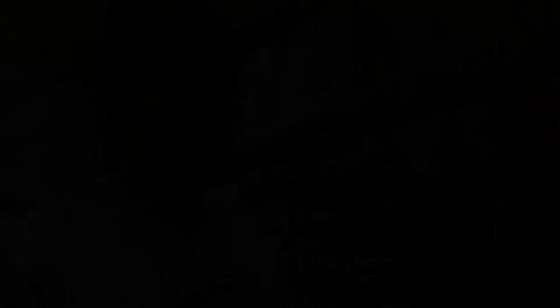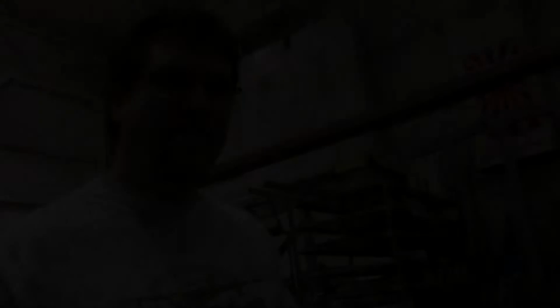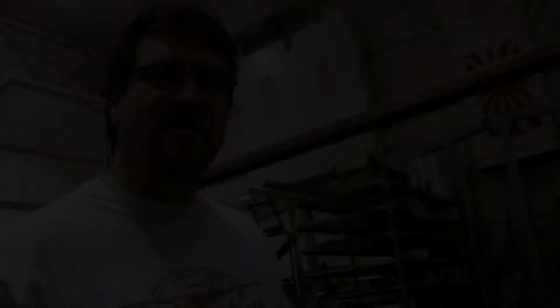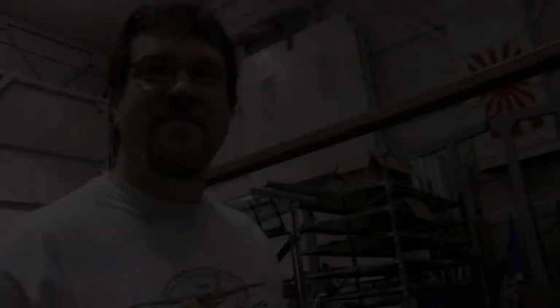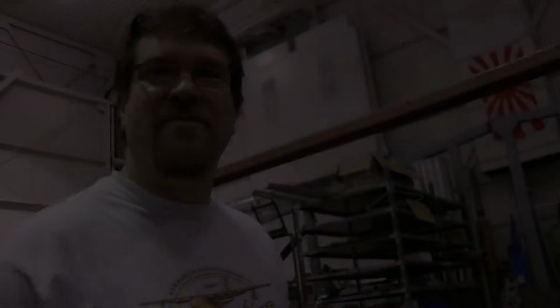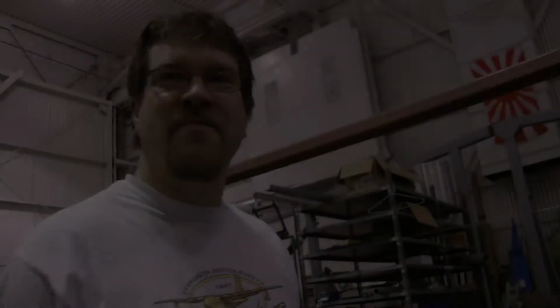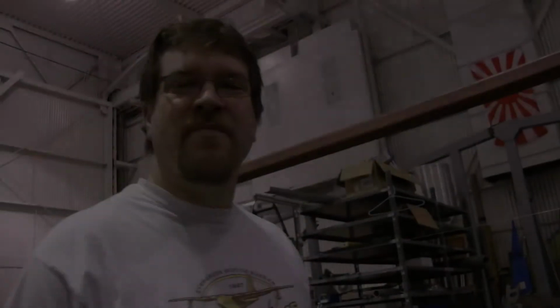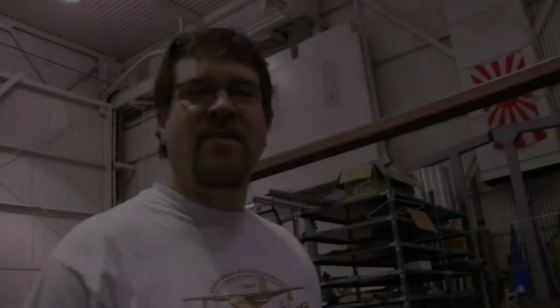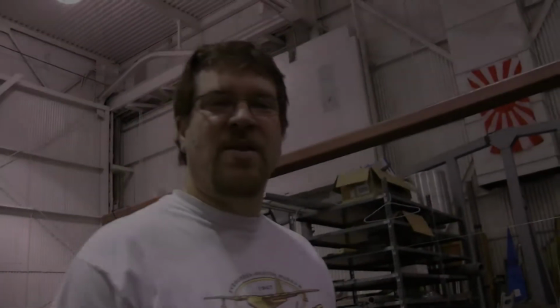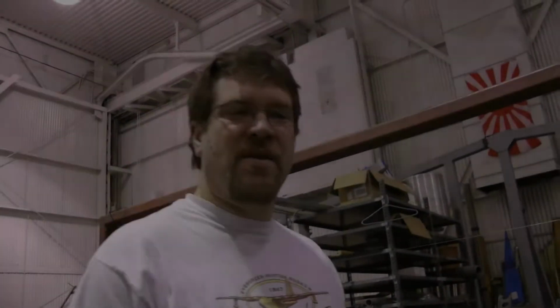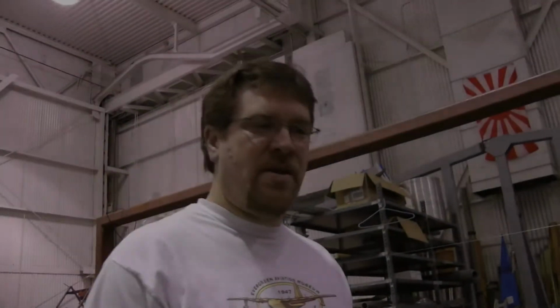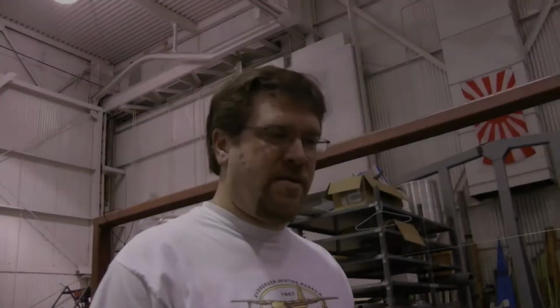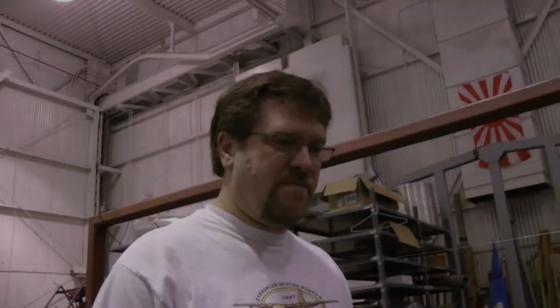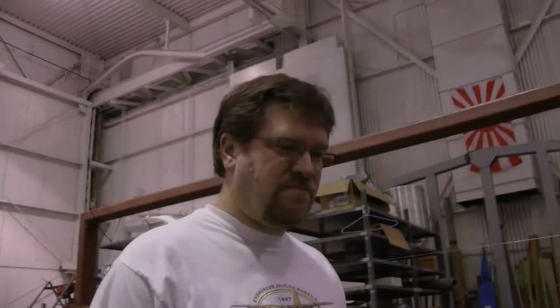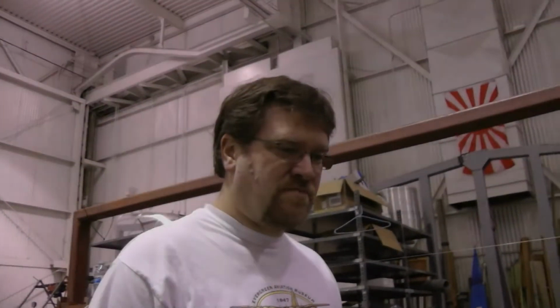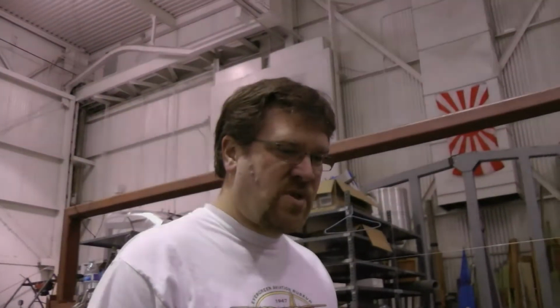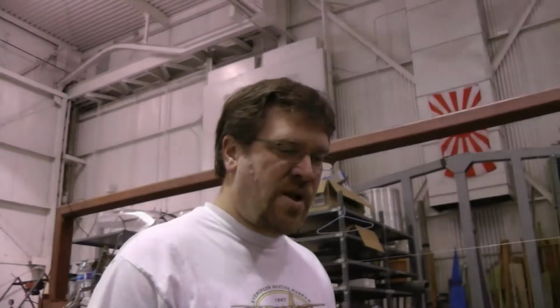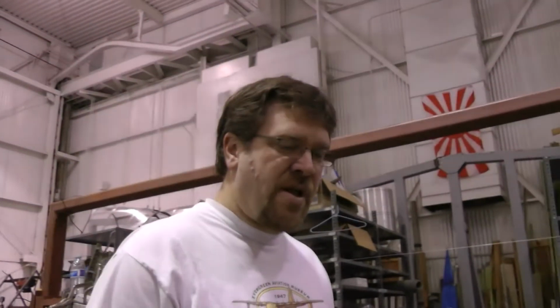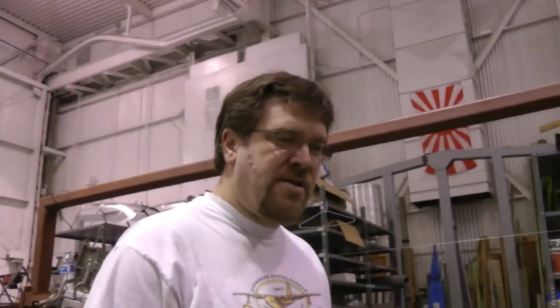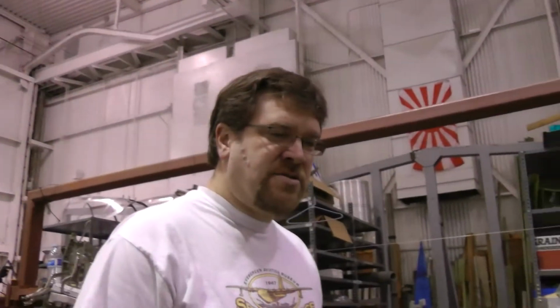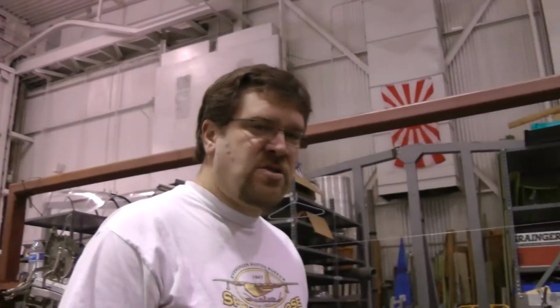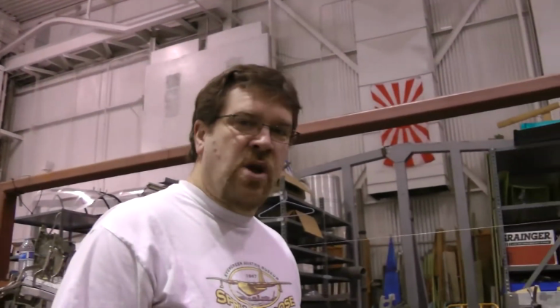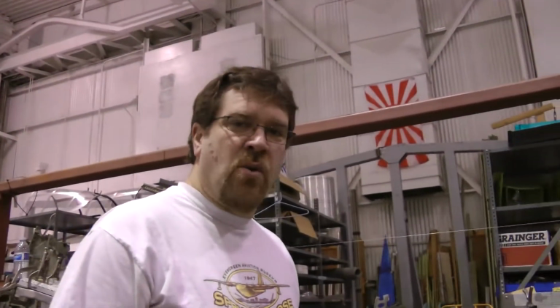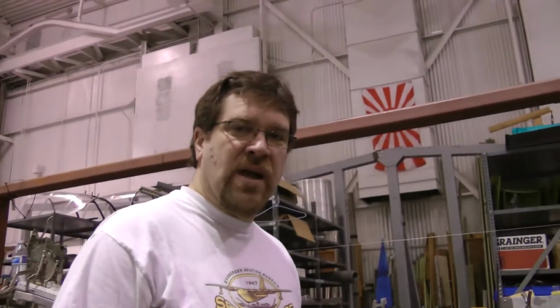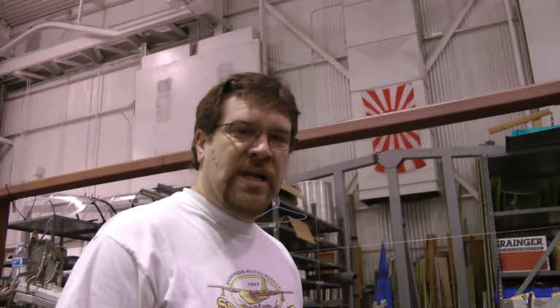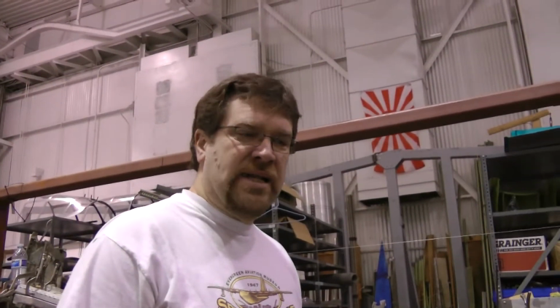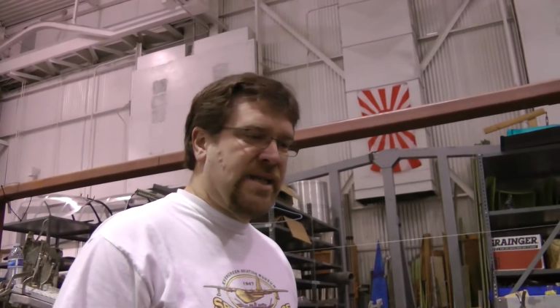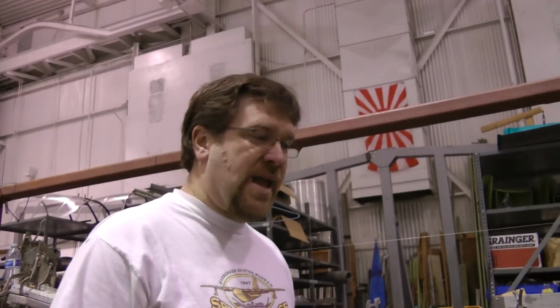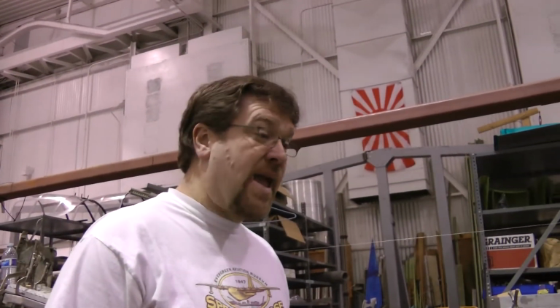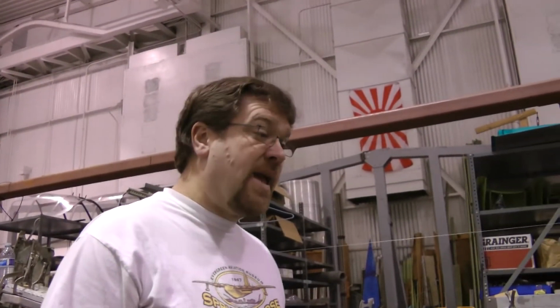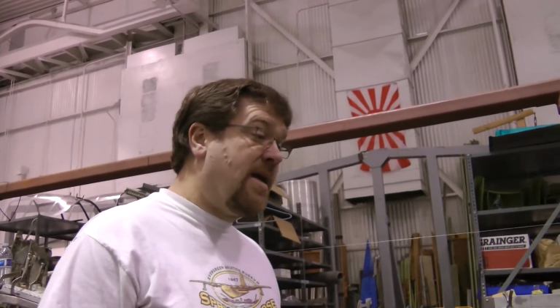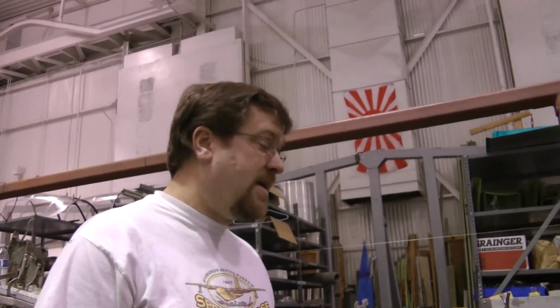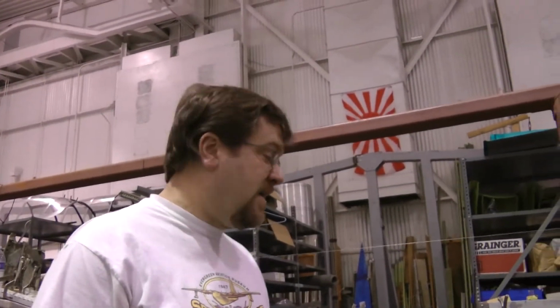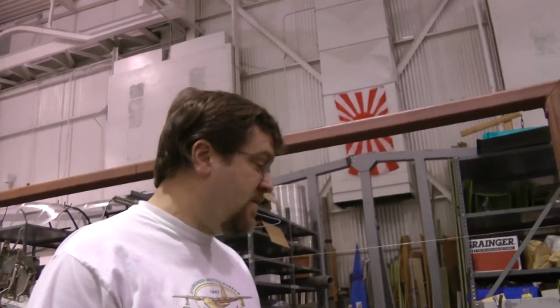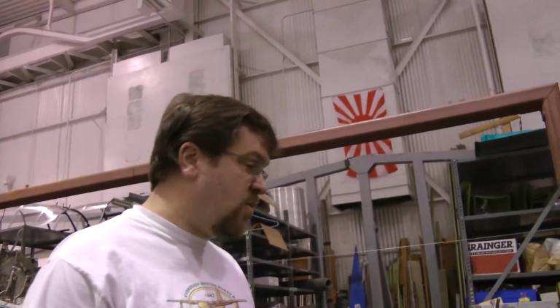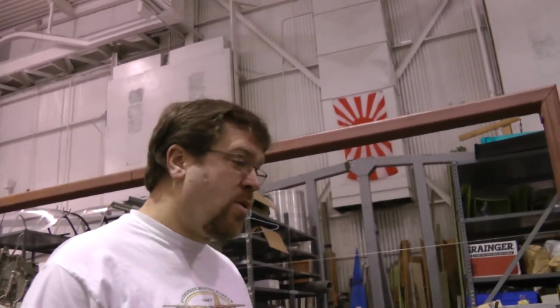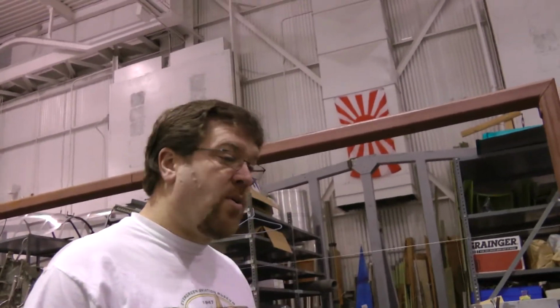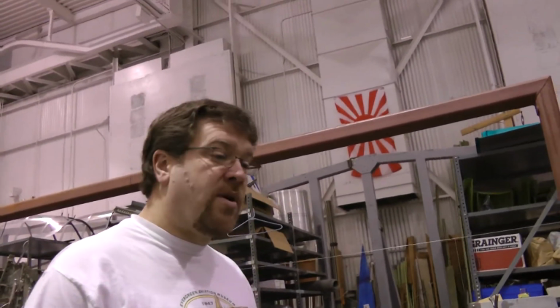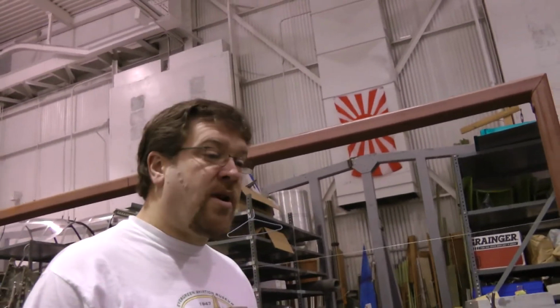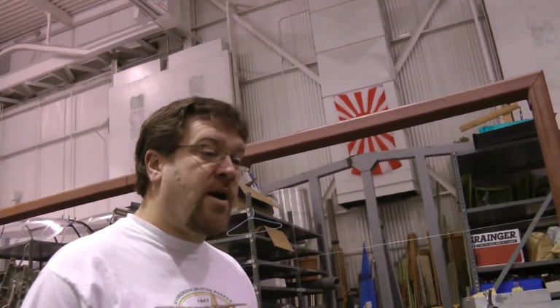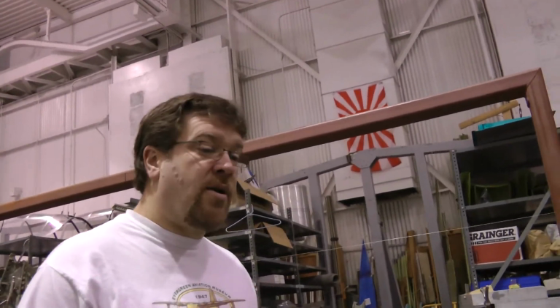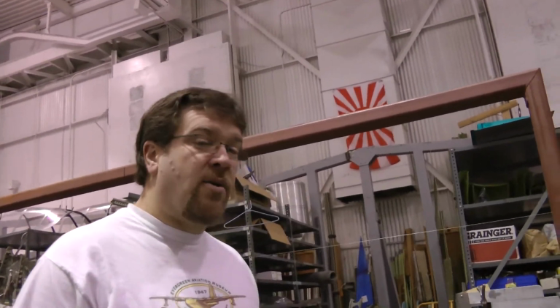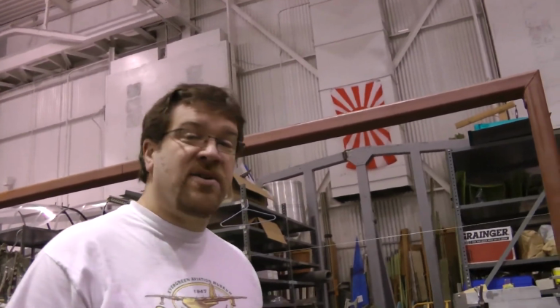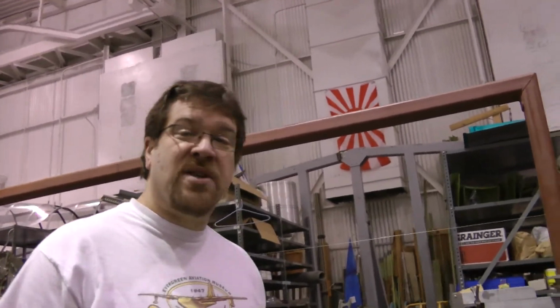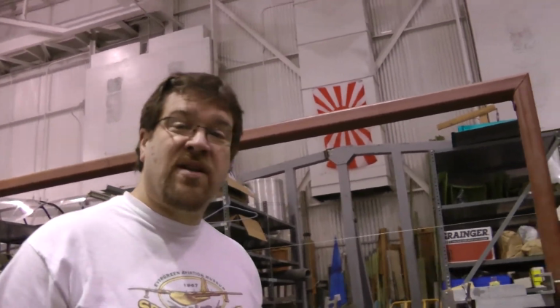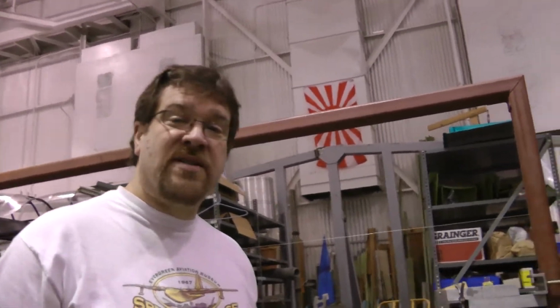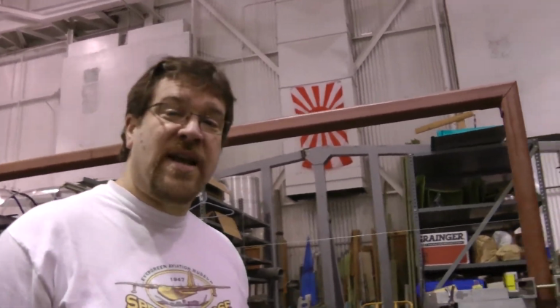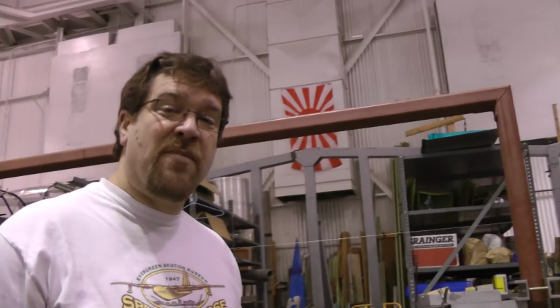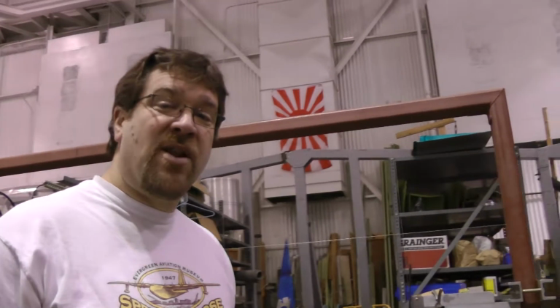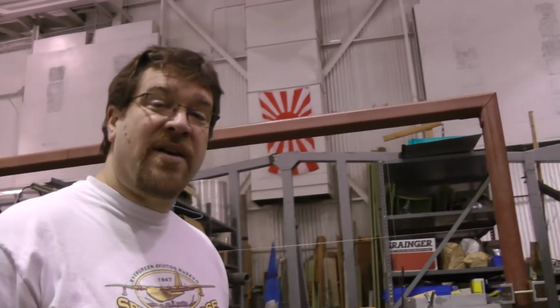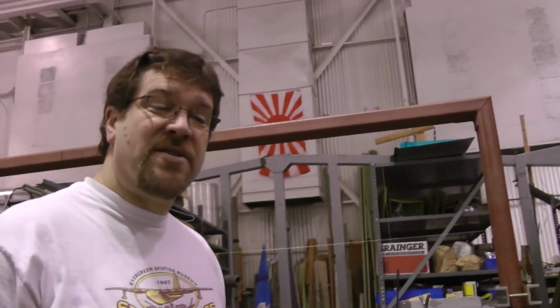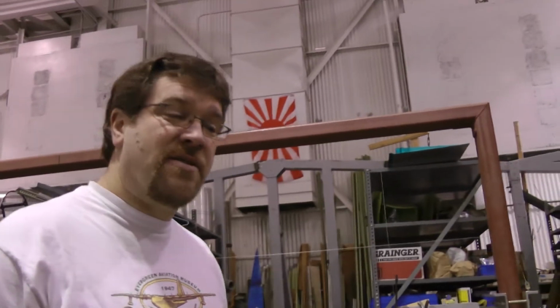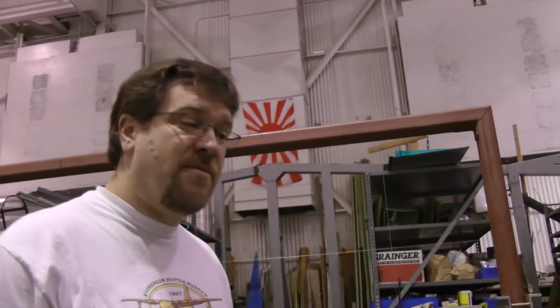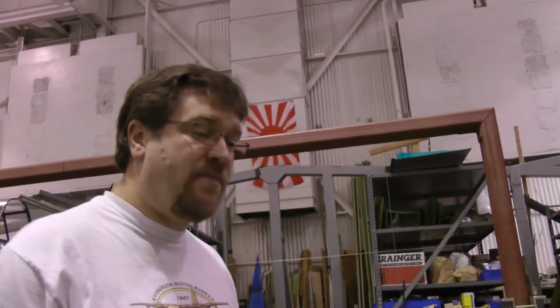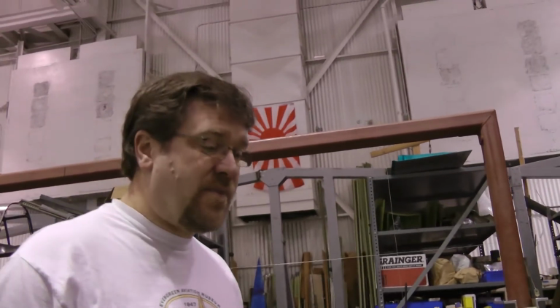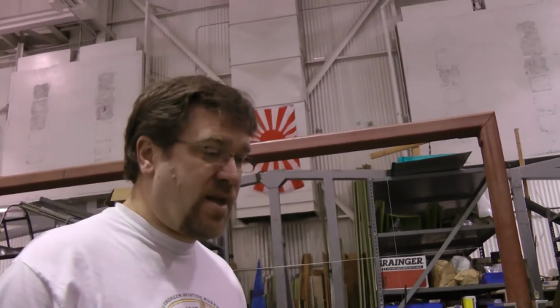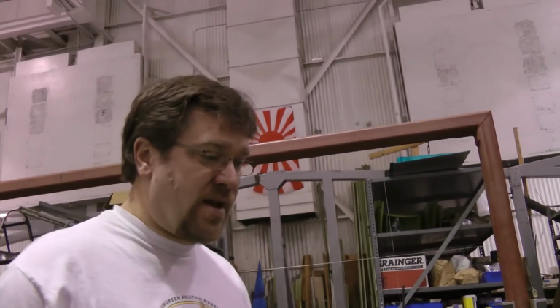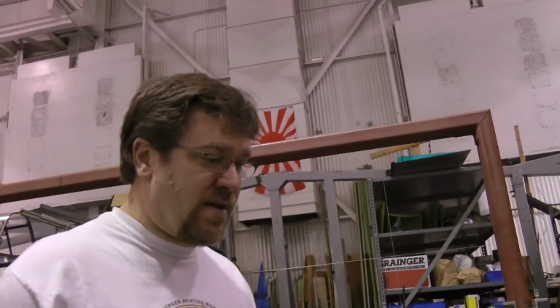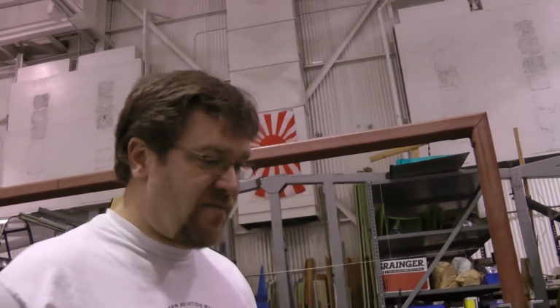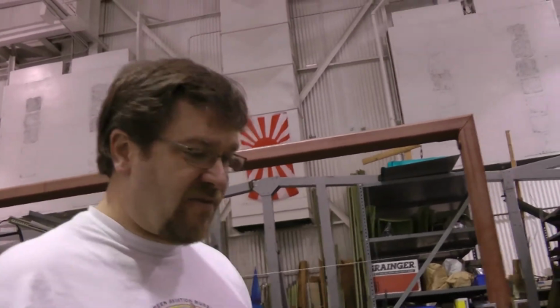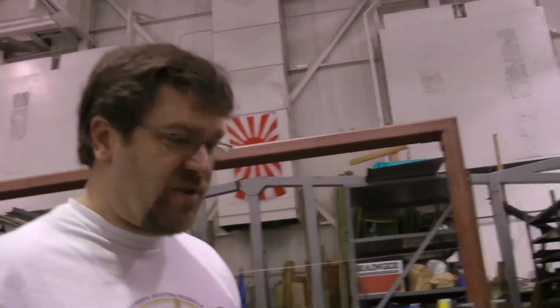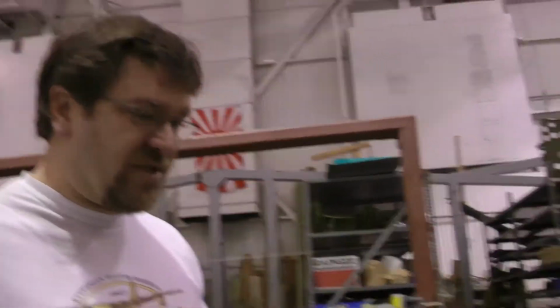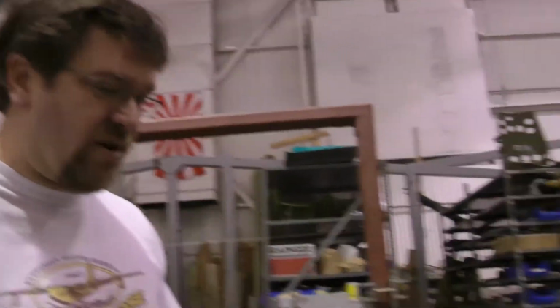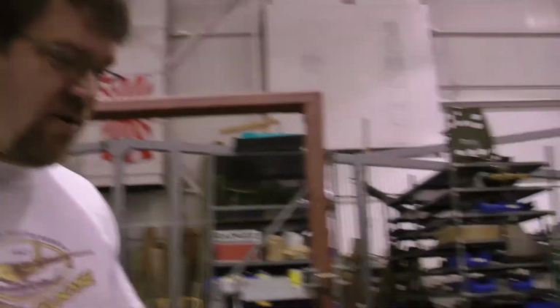Alright Ben, what are we going to talk about today? Well, today we're working on a horizontal stabilizer for the Zero.